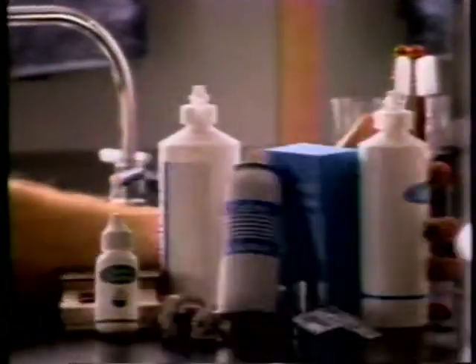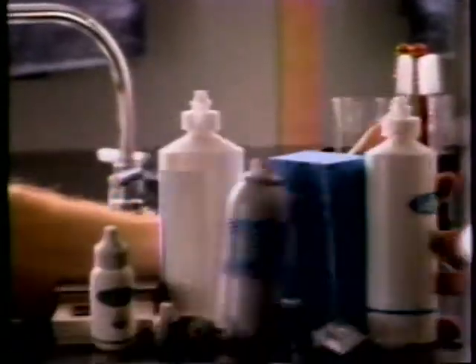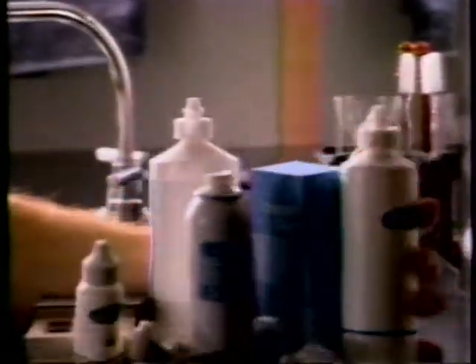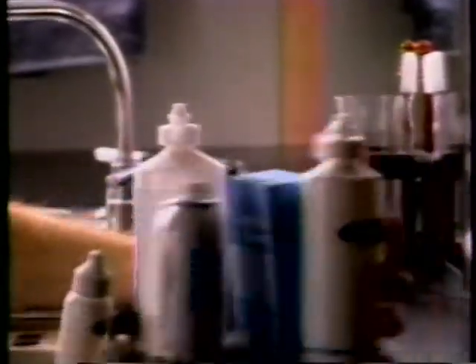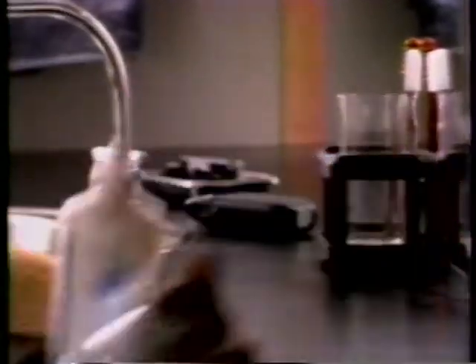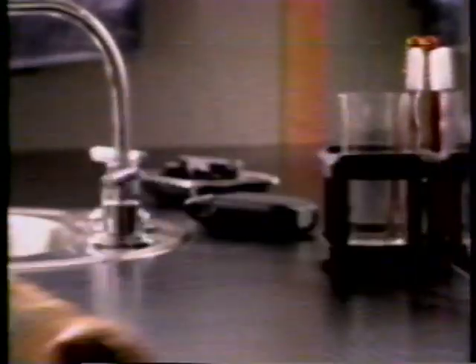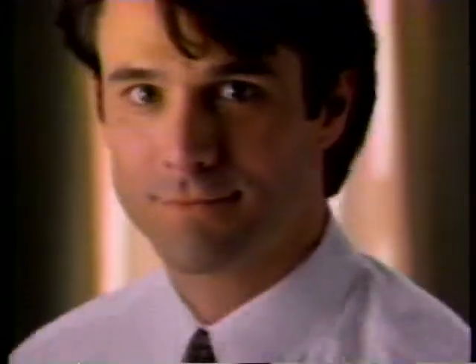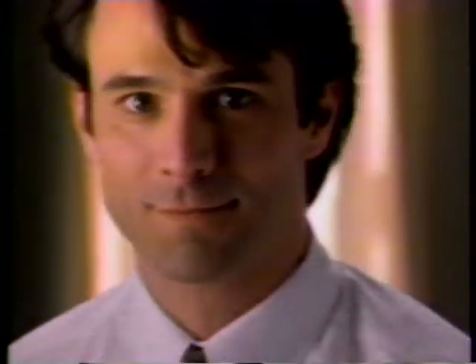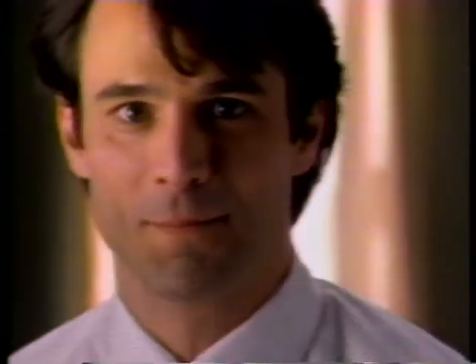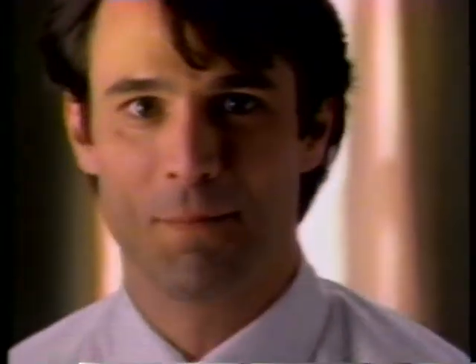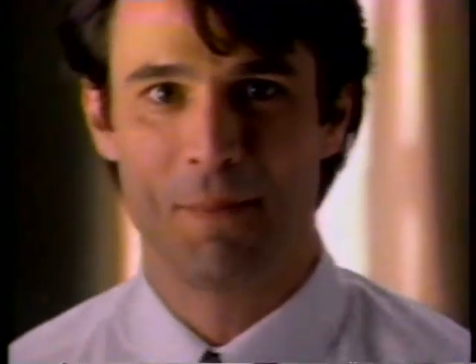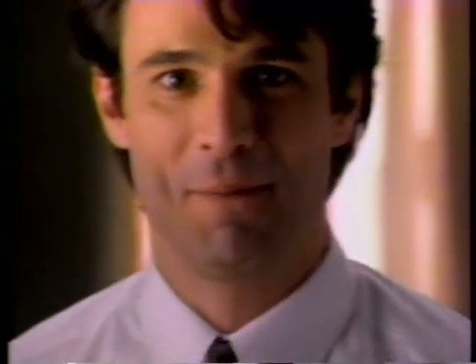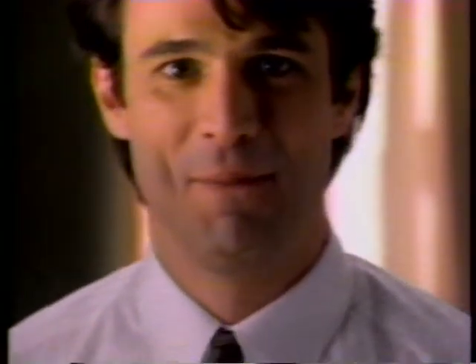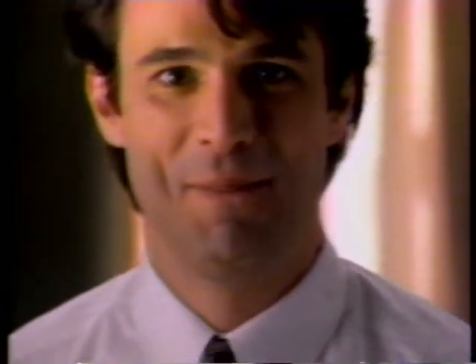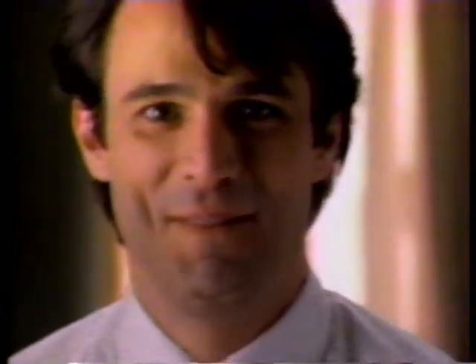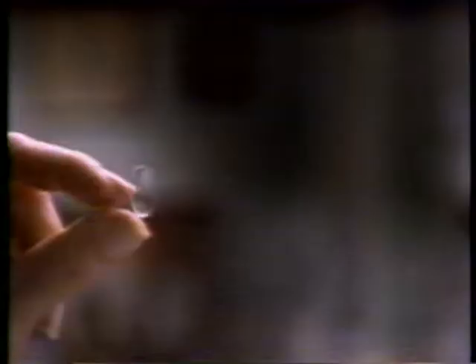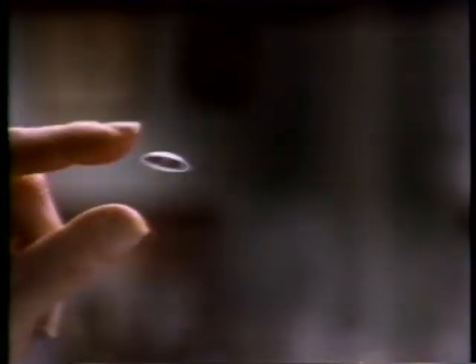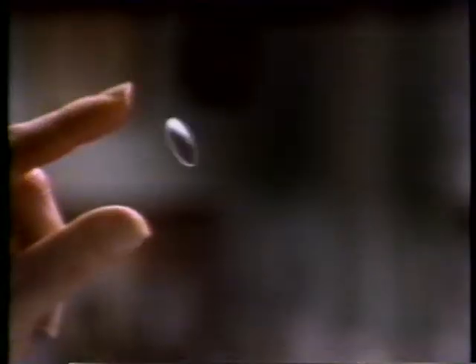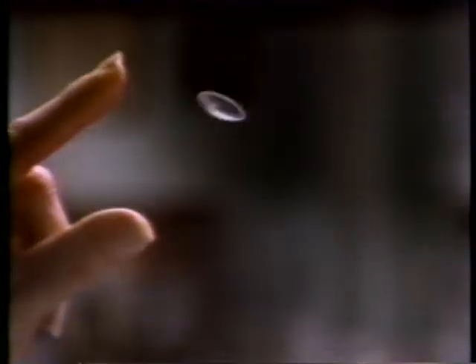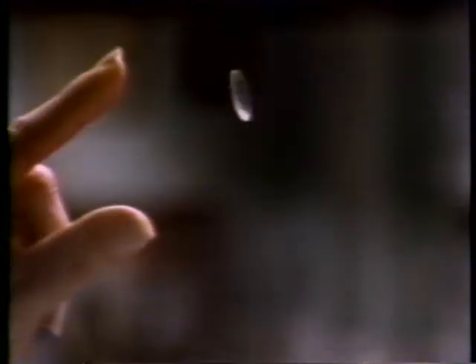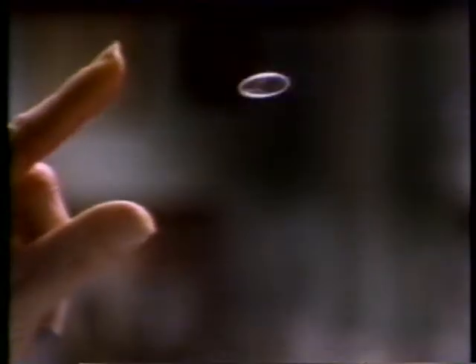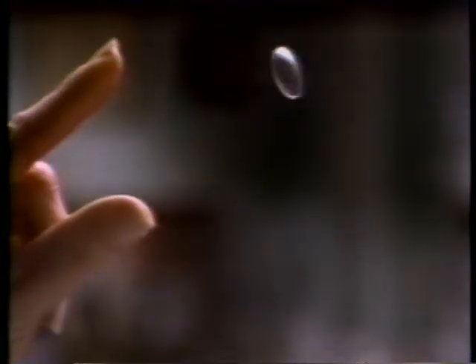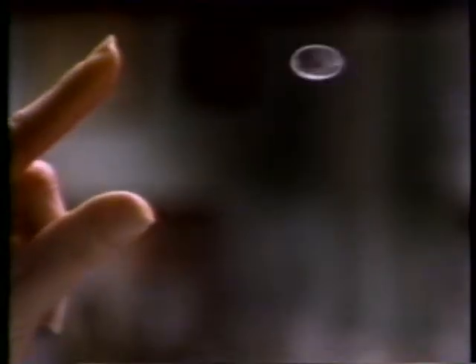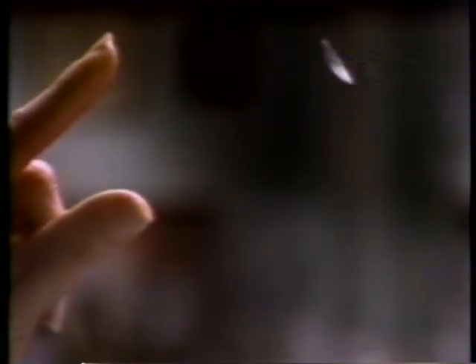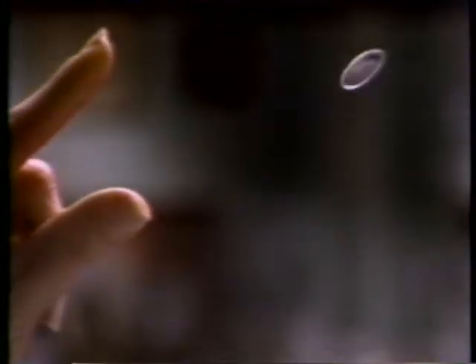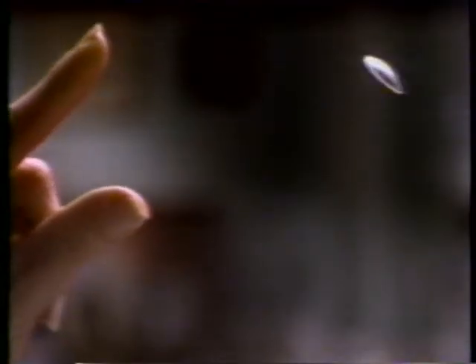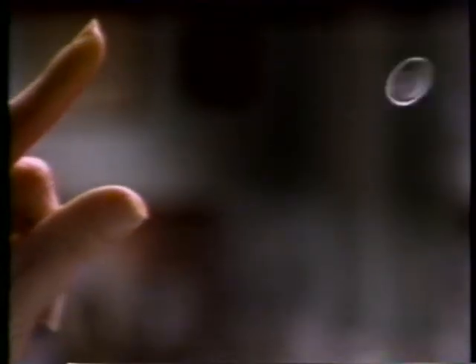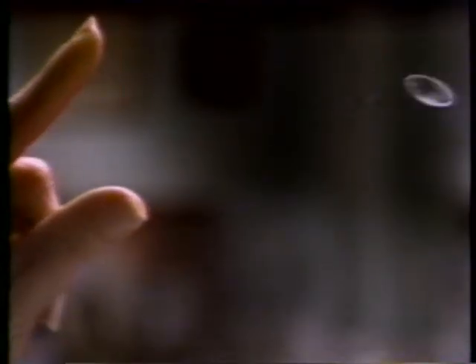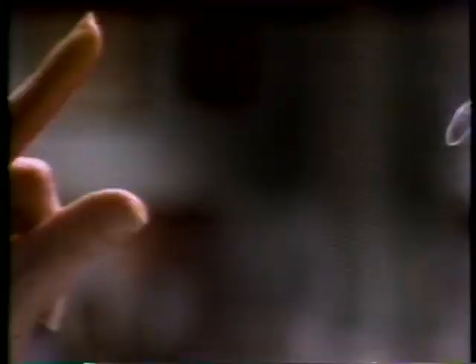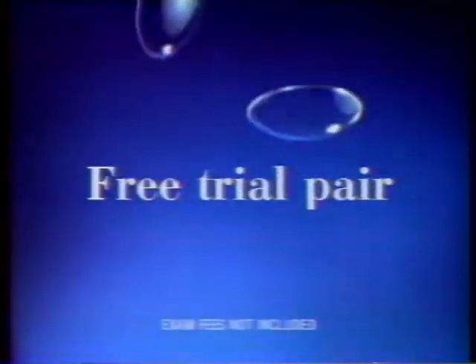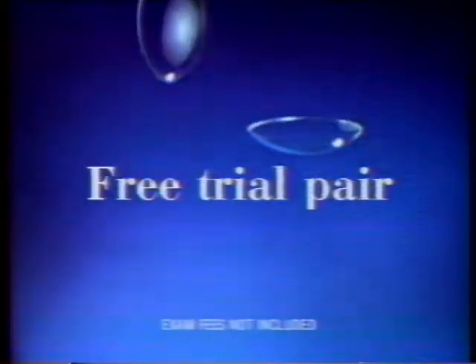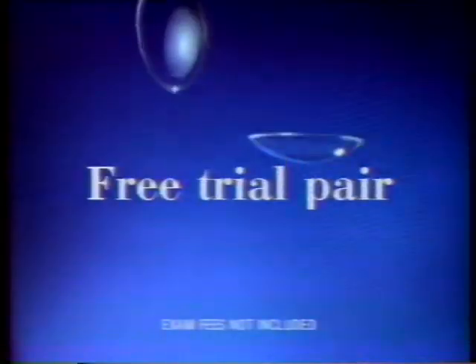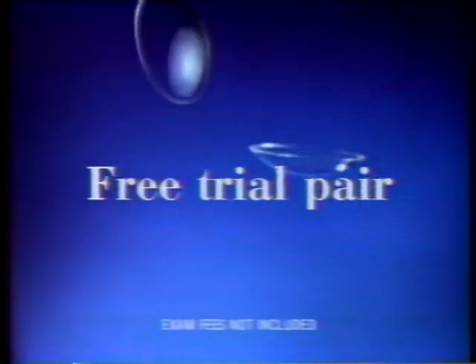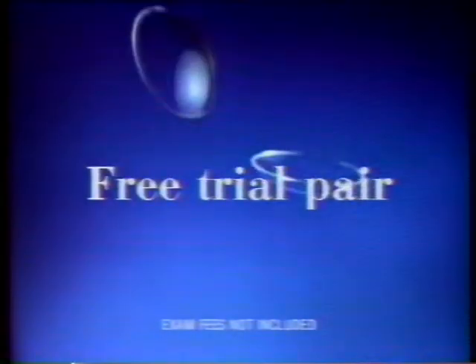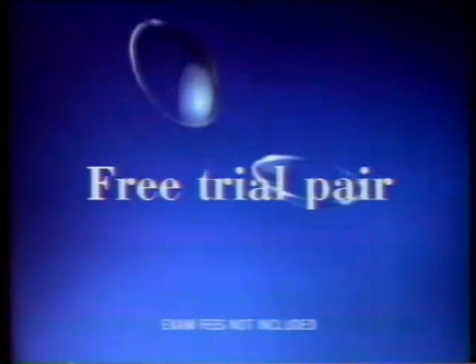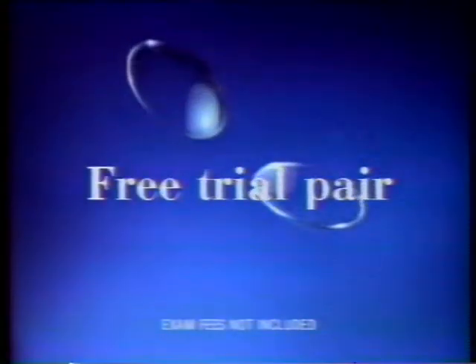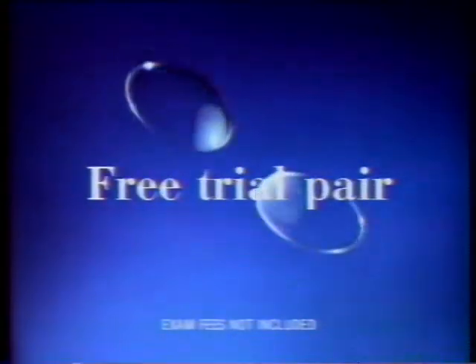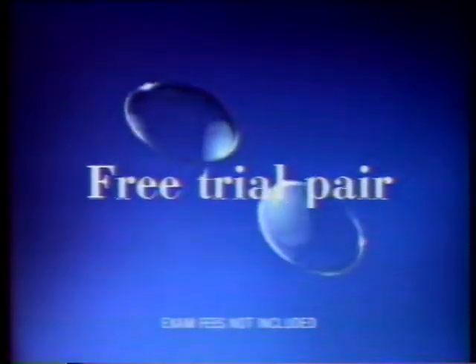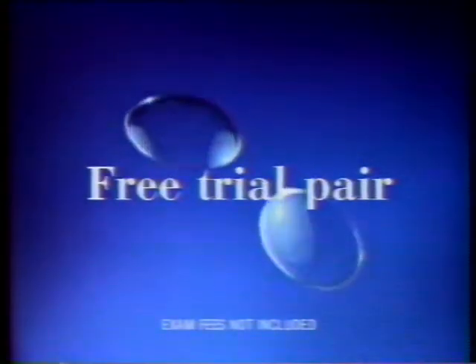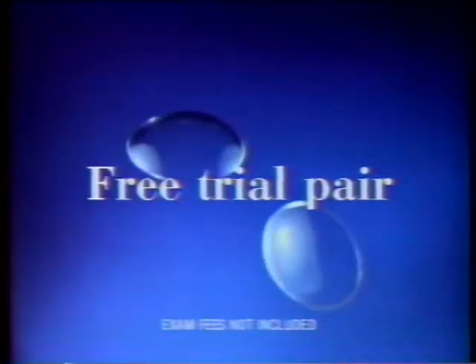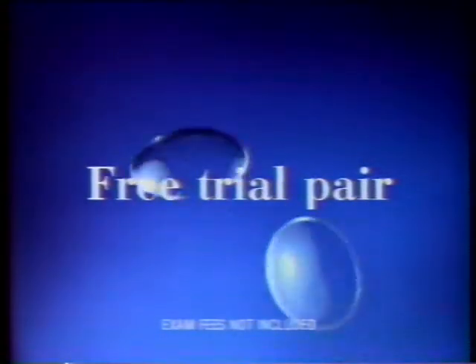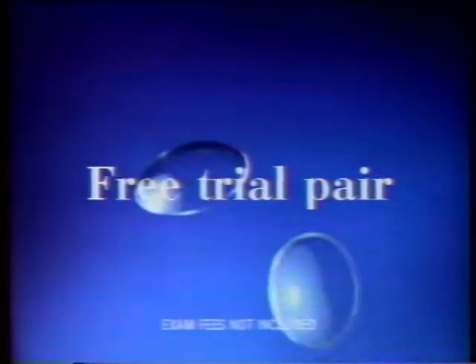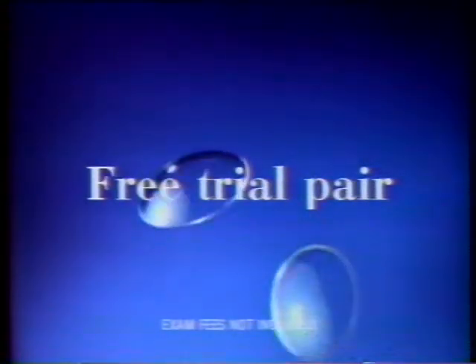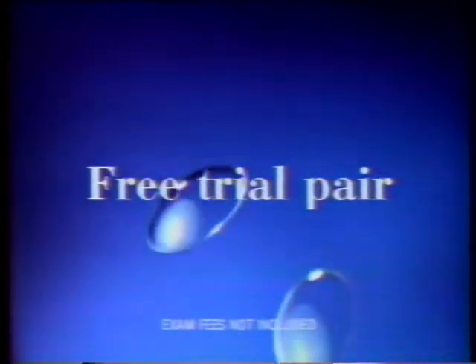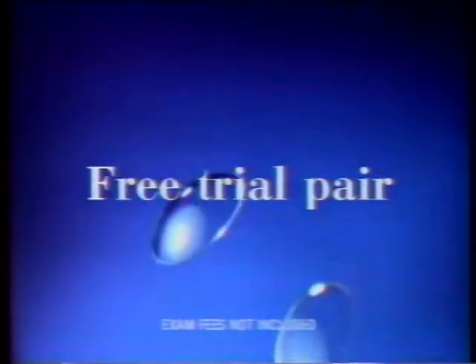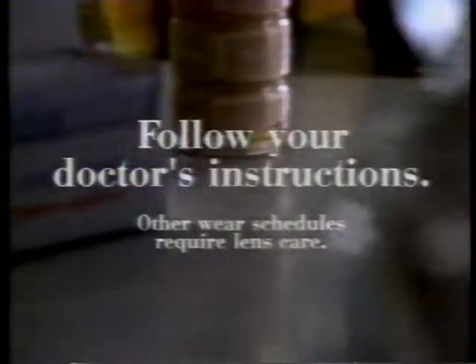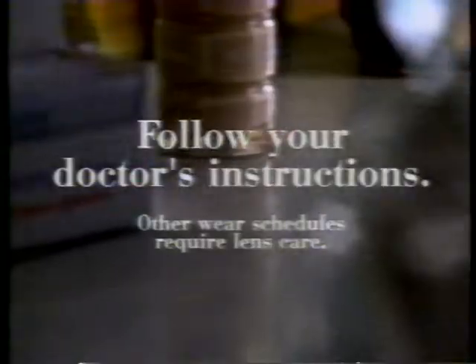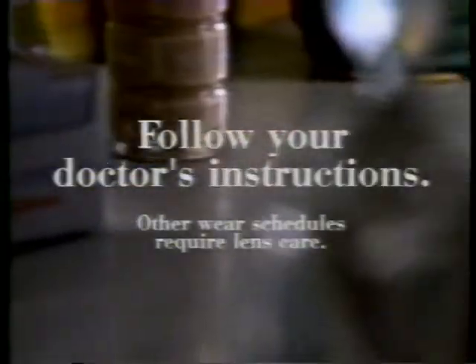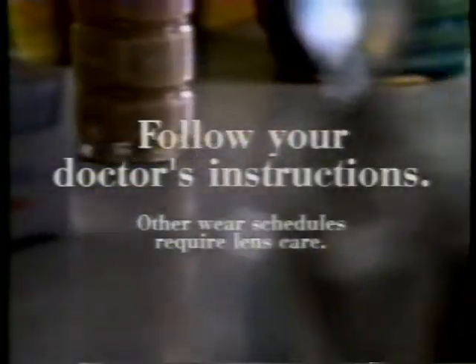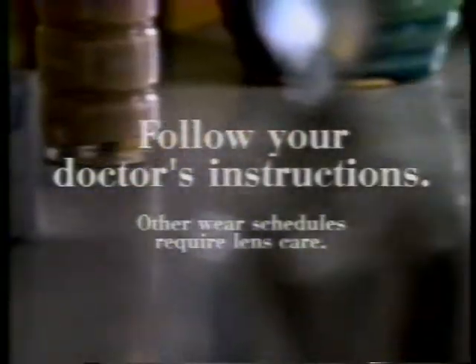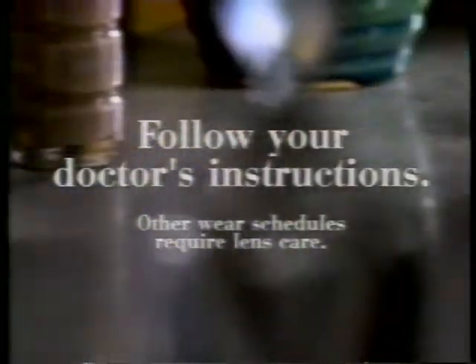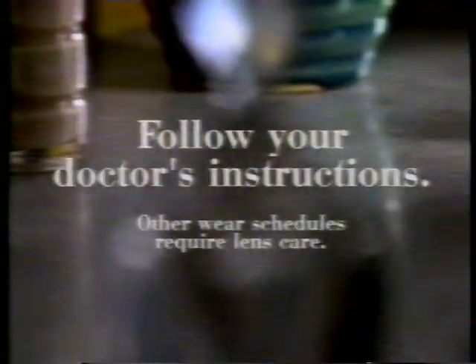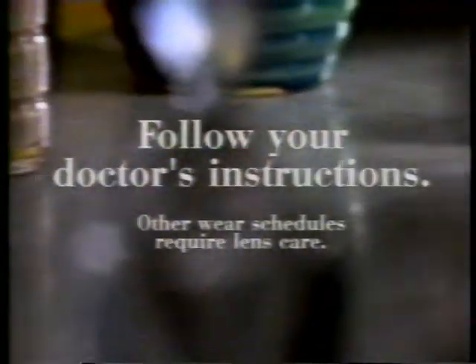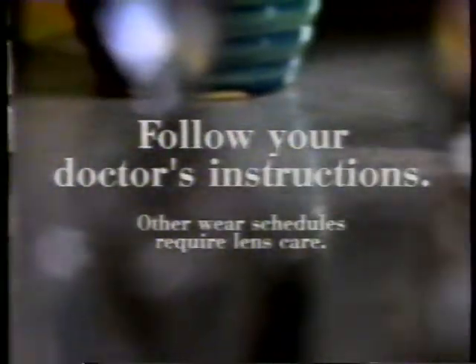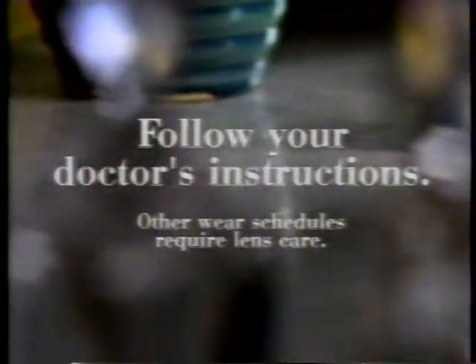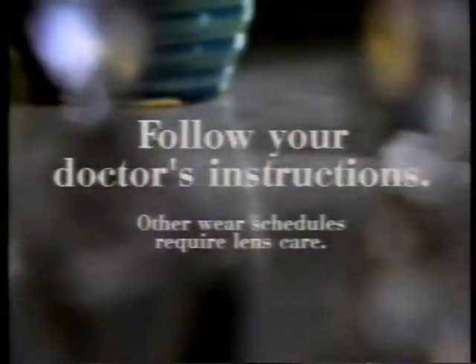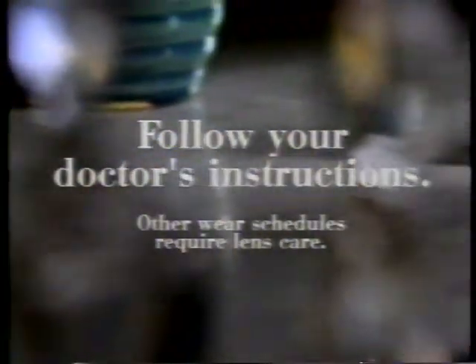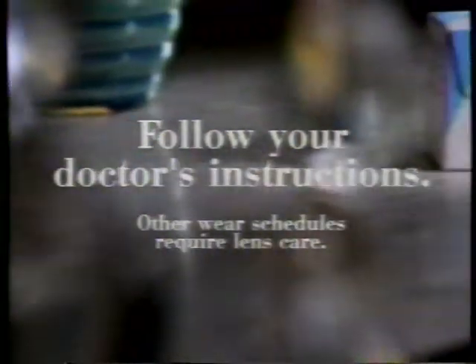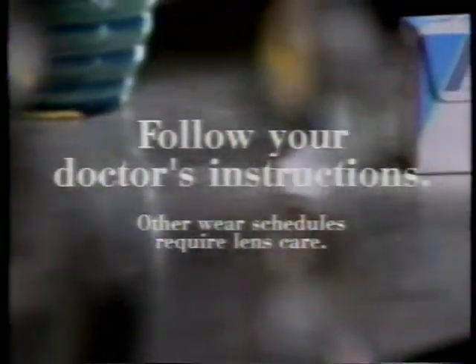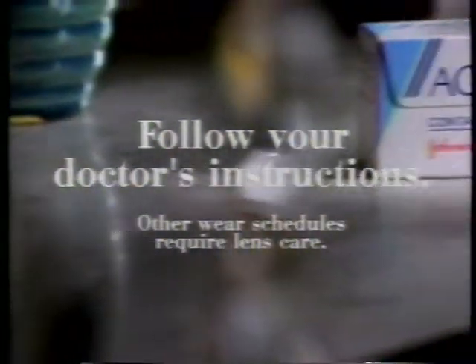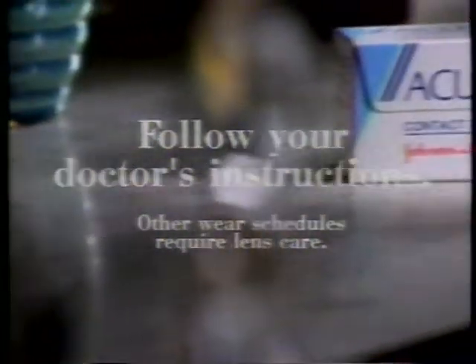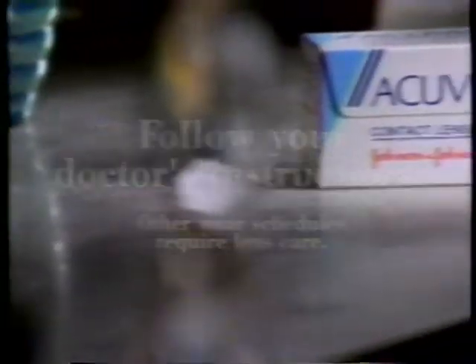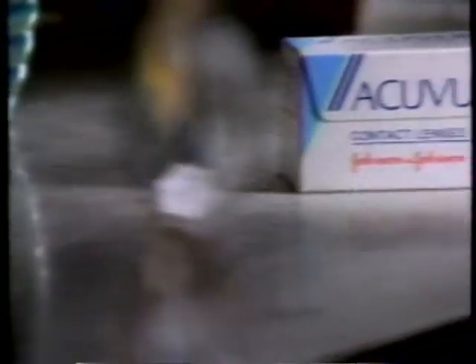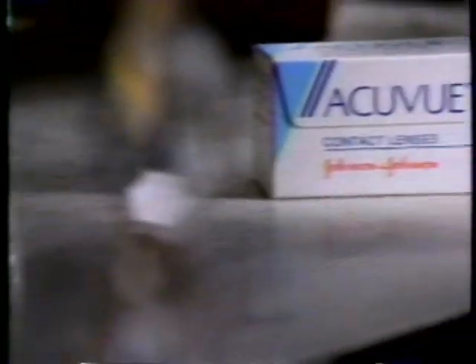You never have to clean them — just wear them about a week and throw them away. Ask about a free trial pair, and always follow your doctor's instructions.